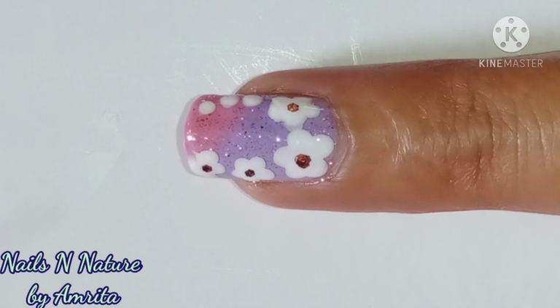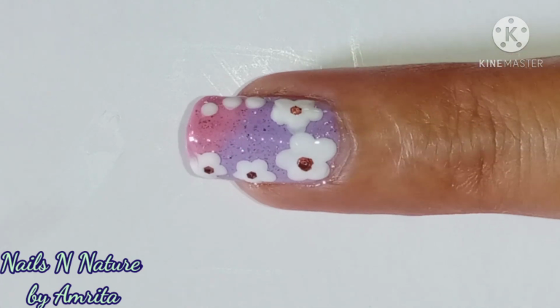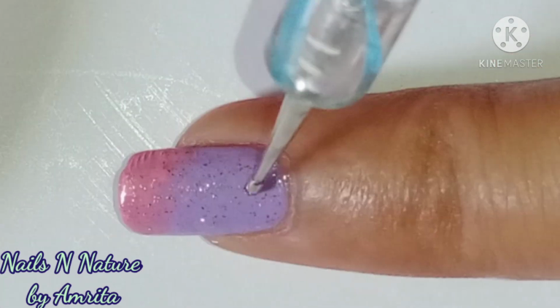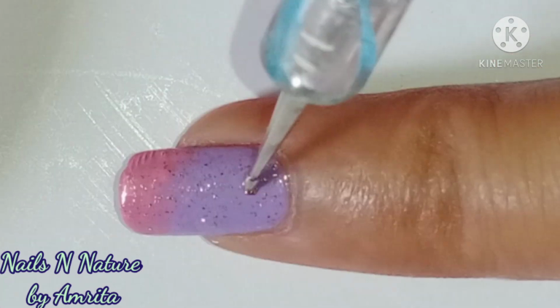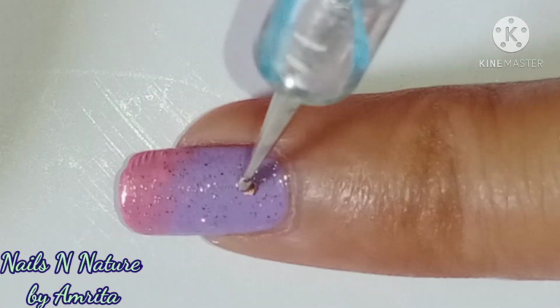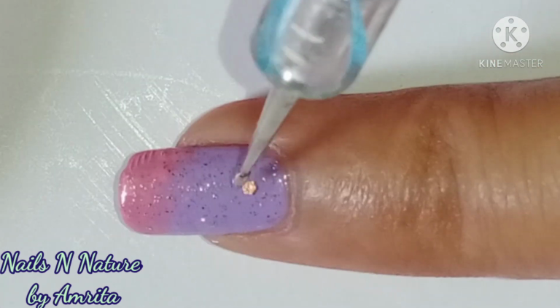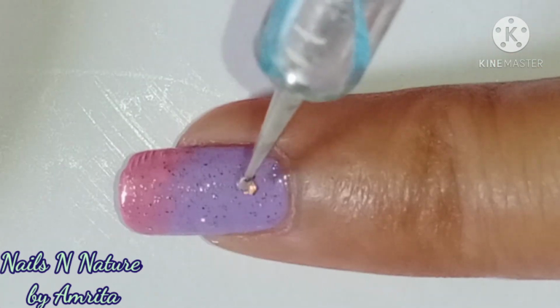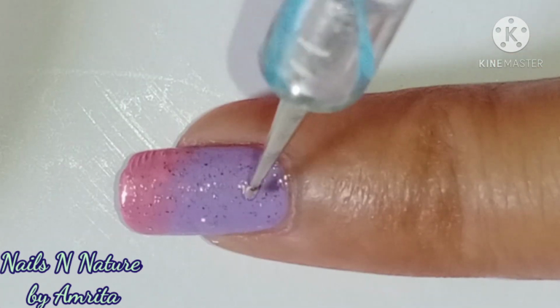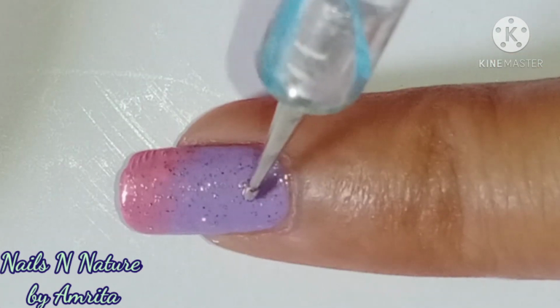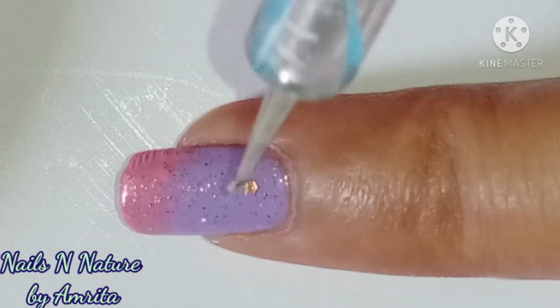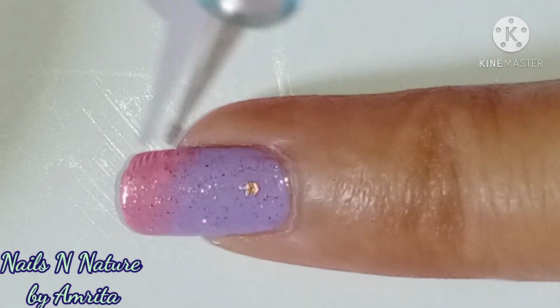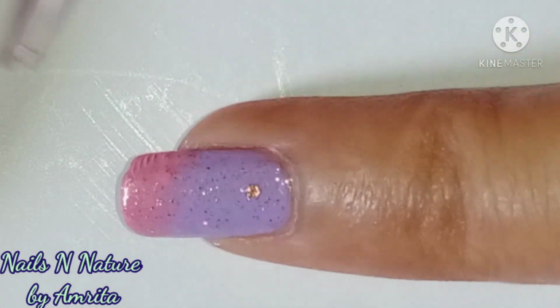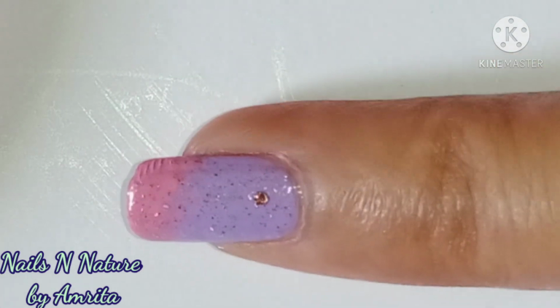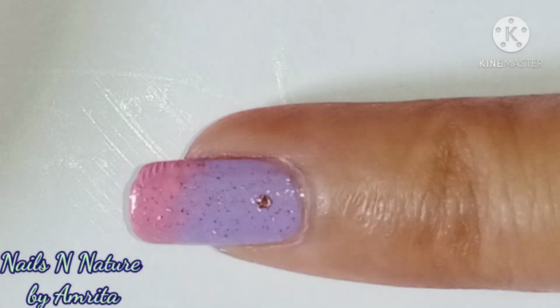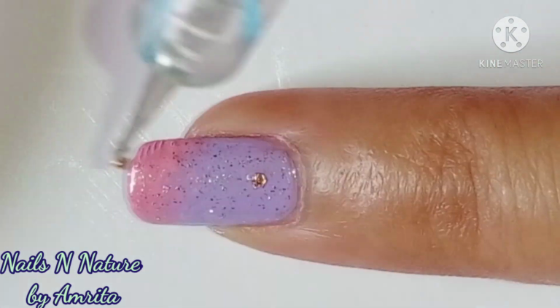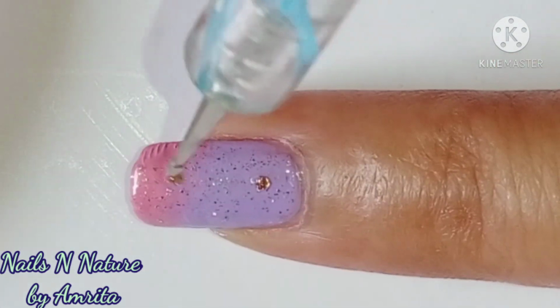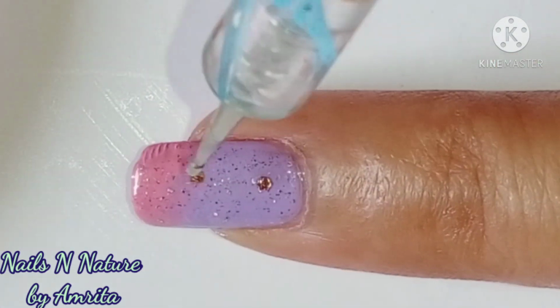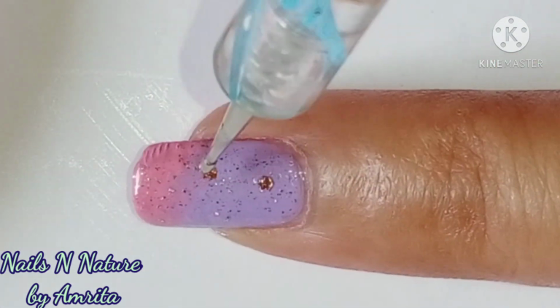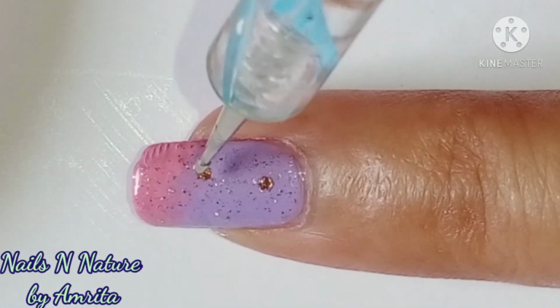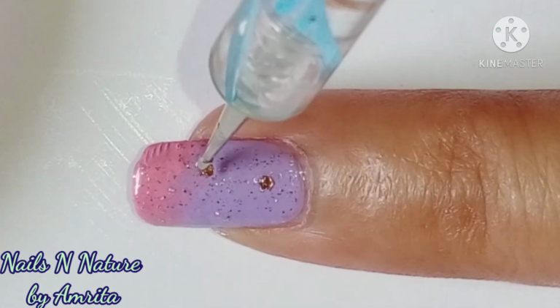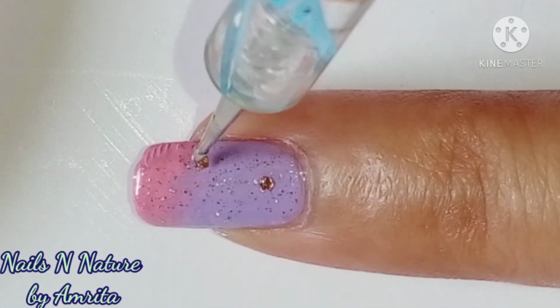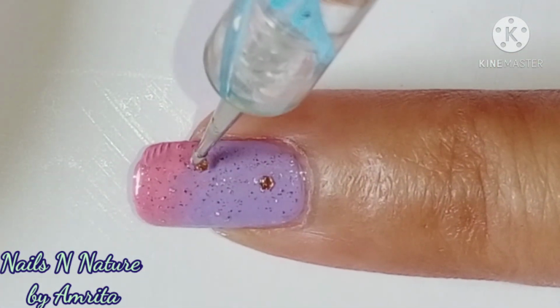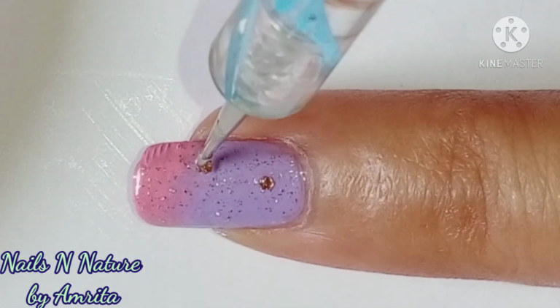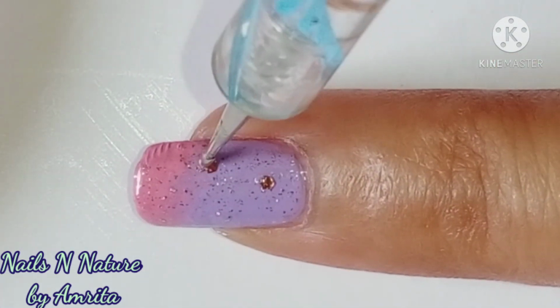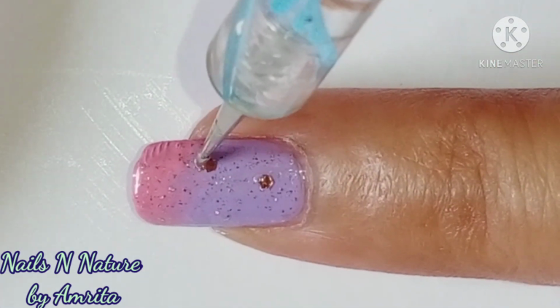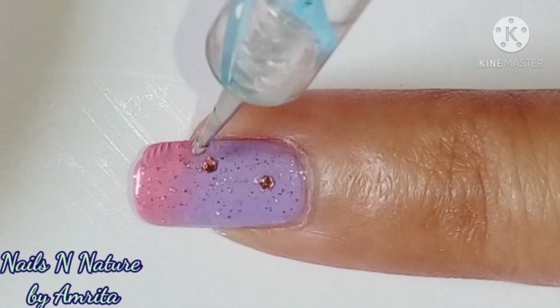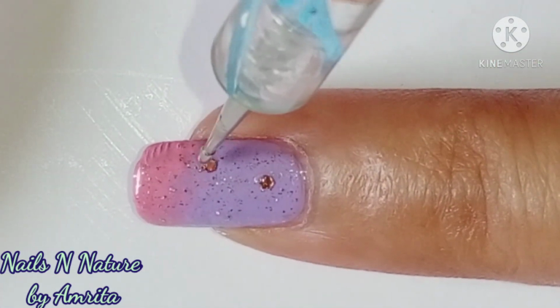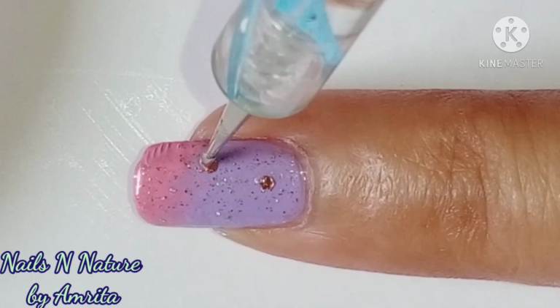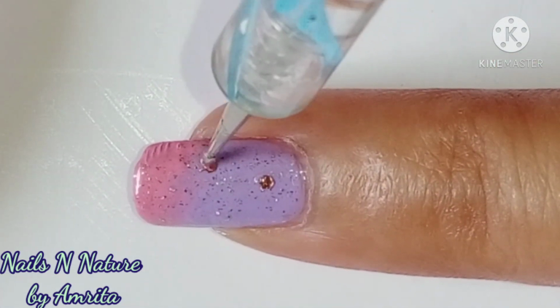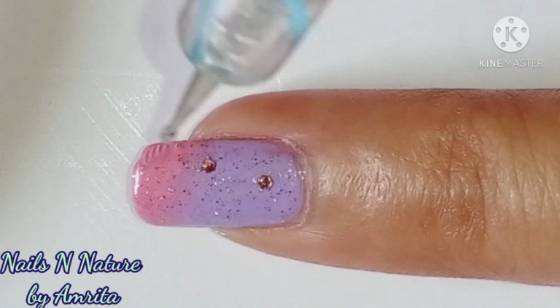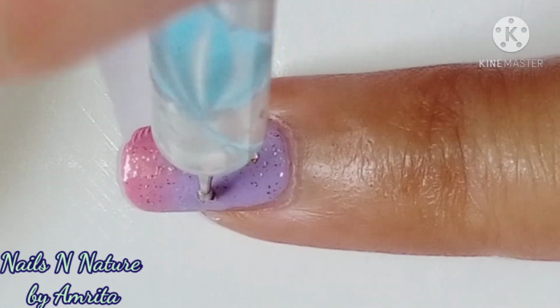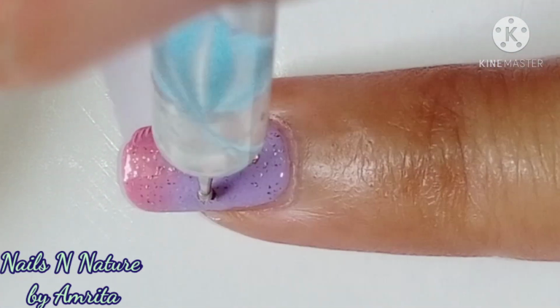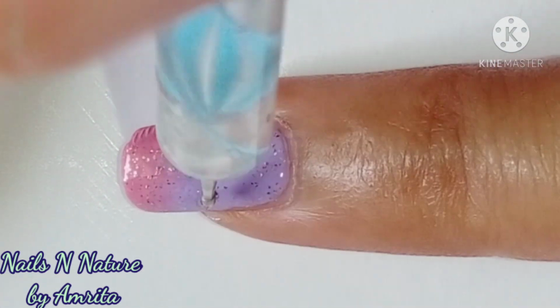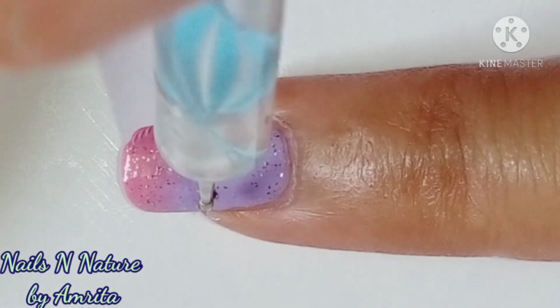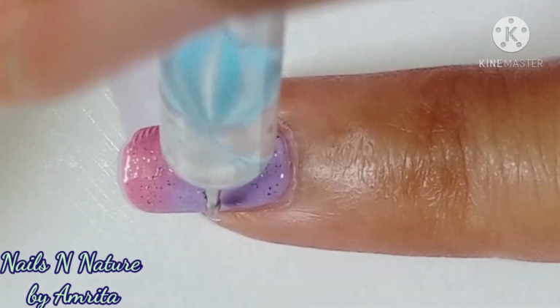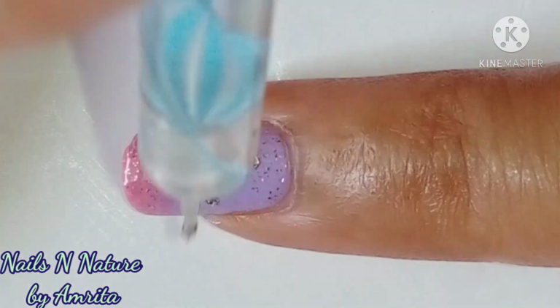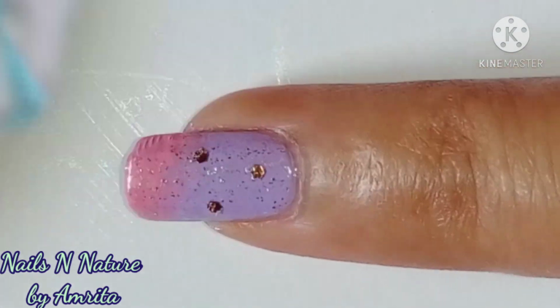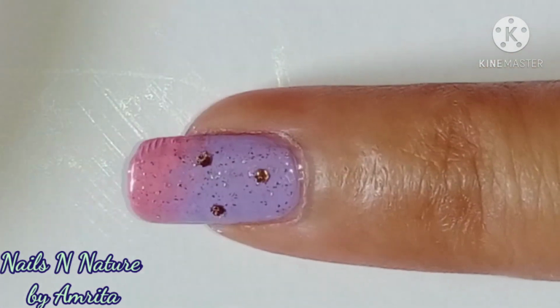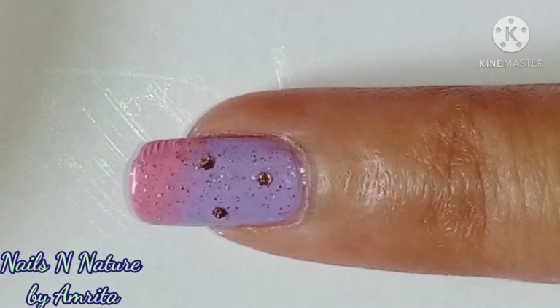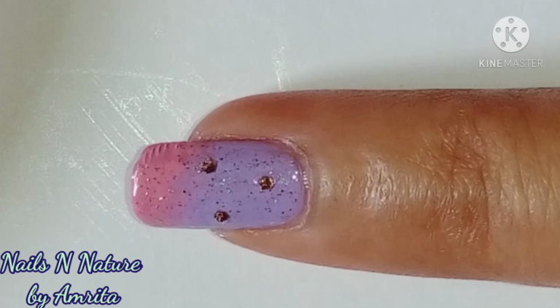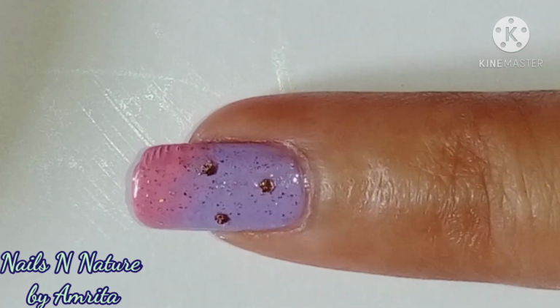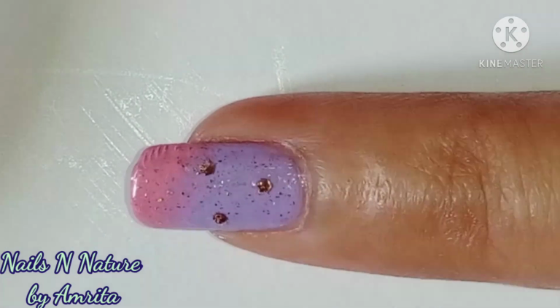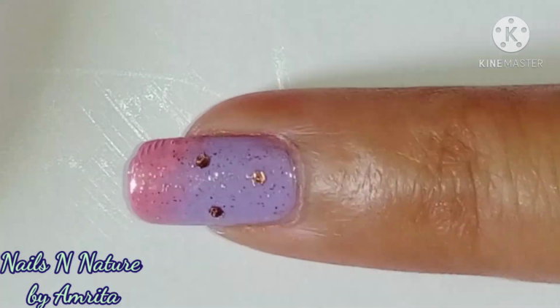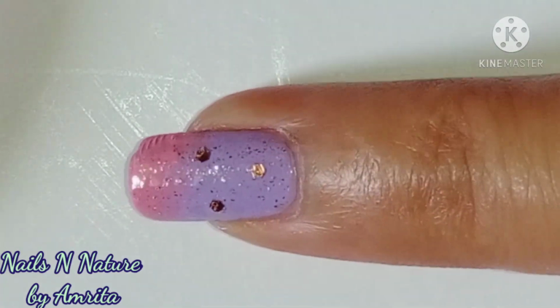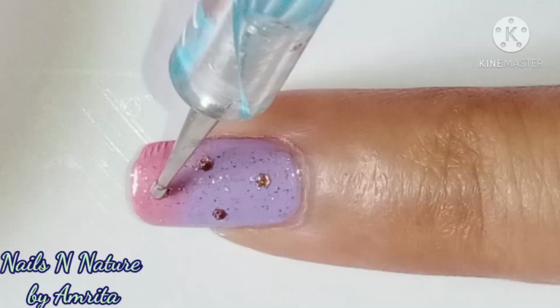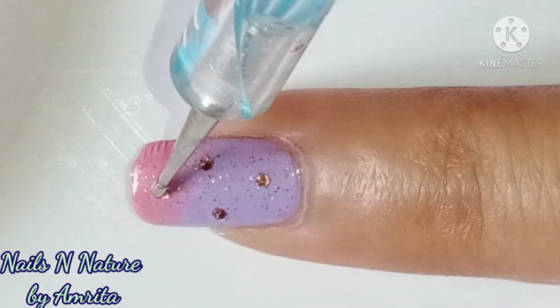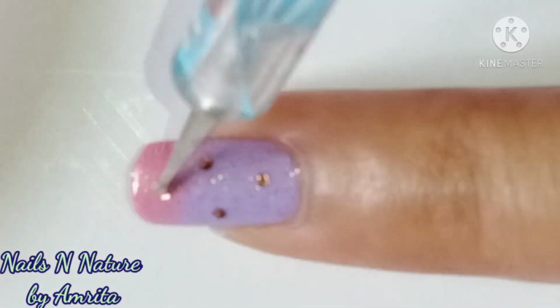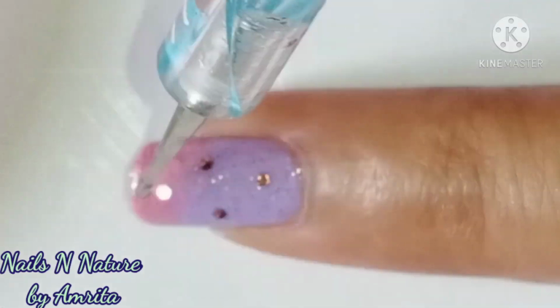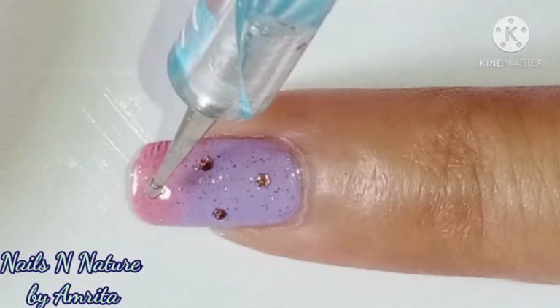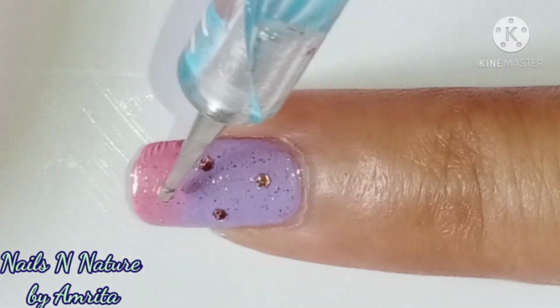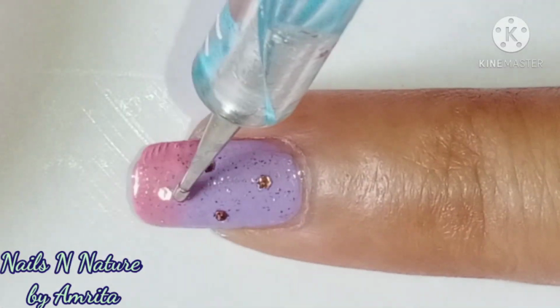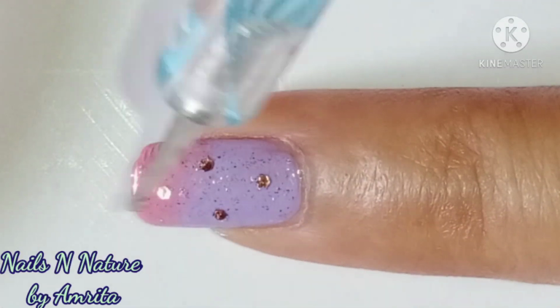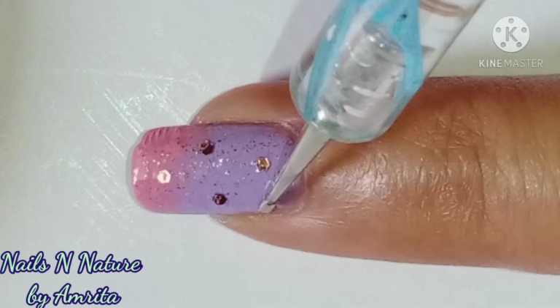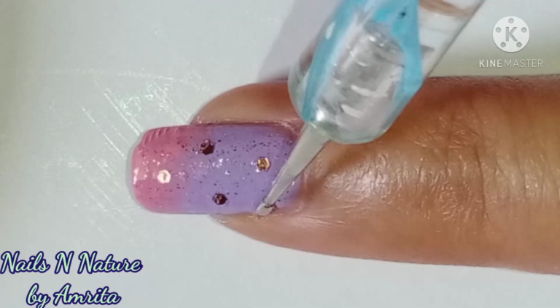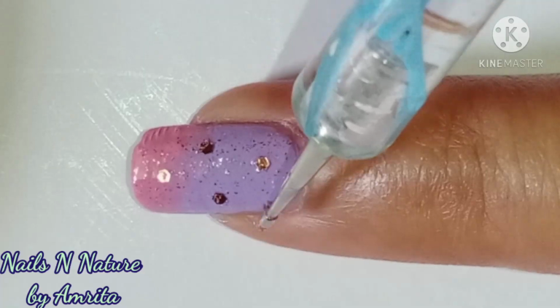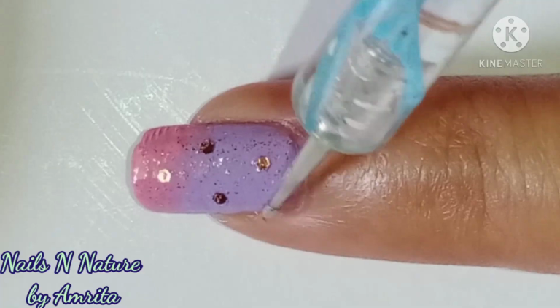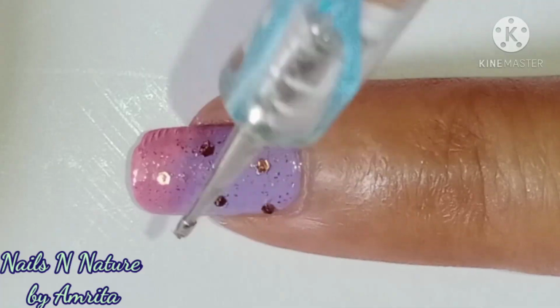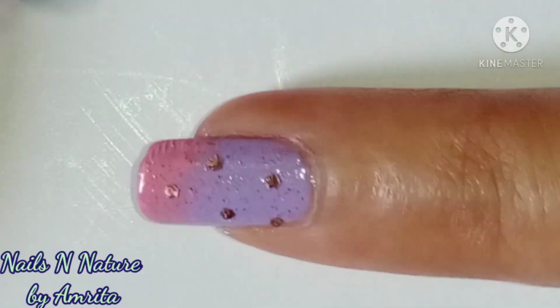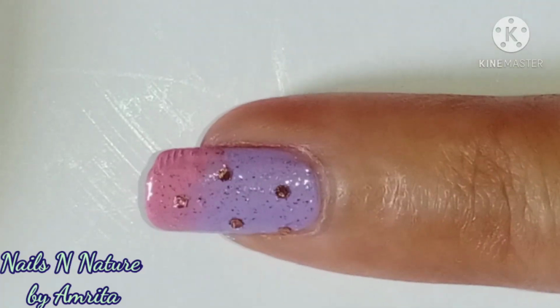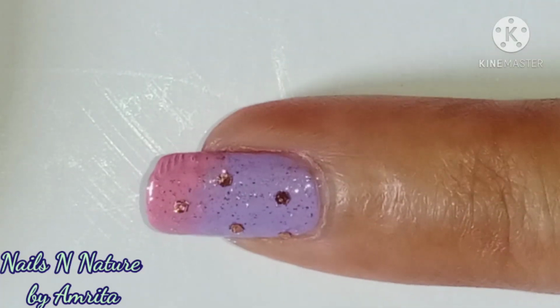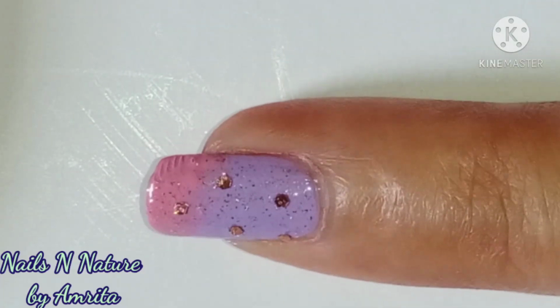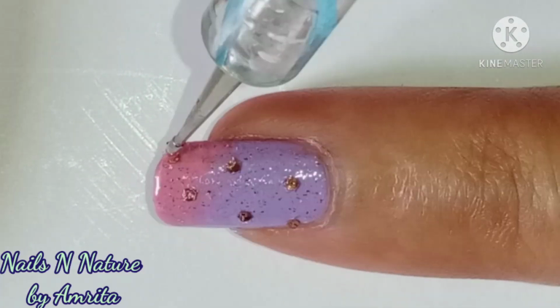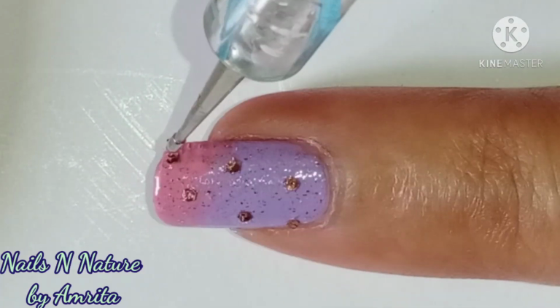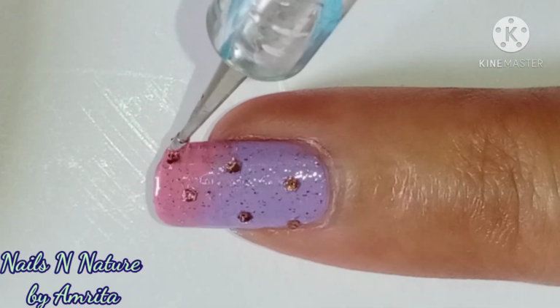On the other finger, I simply added the rose gold glitter as shown and applied a layer of top coat.